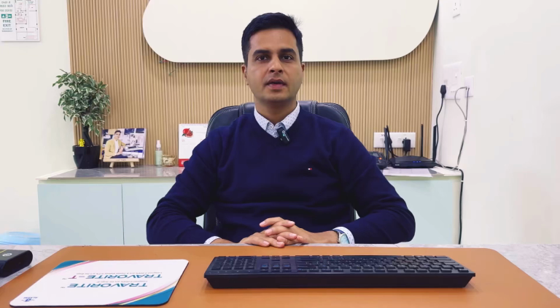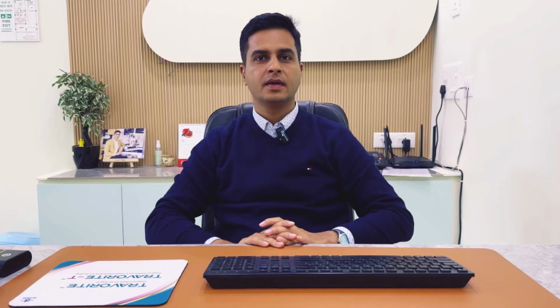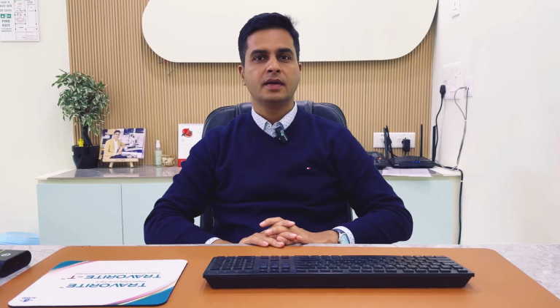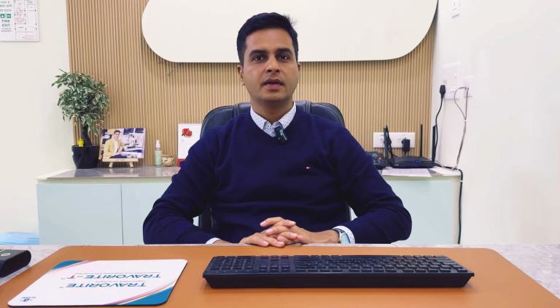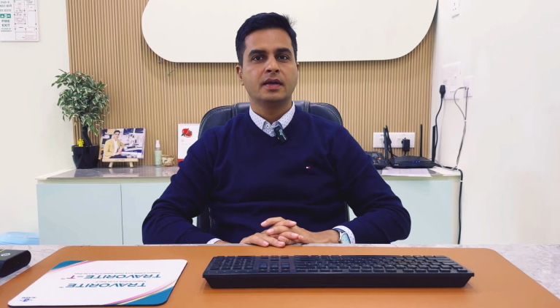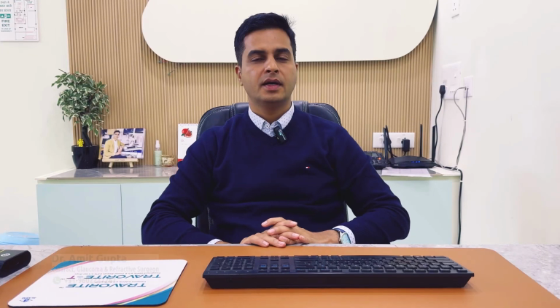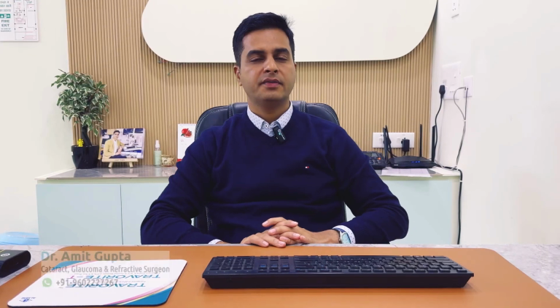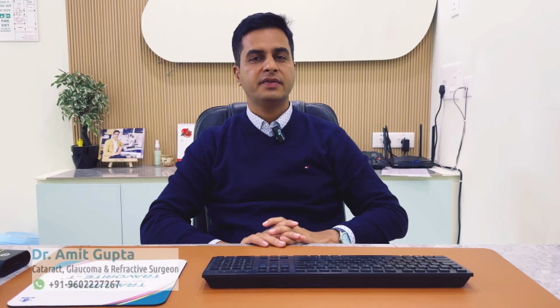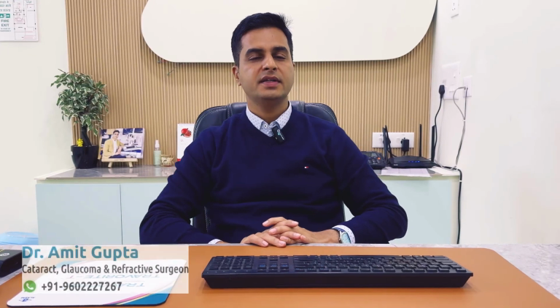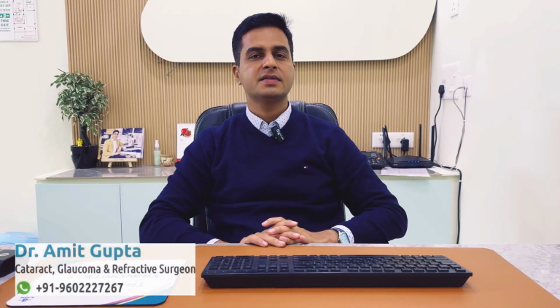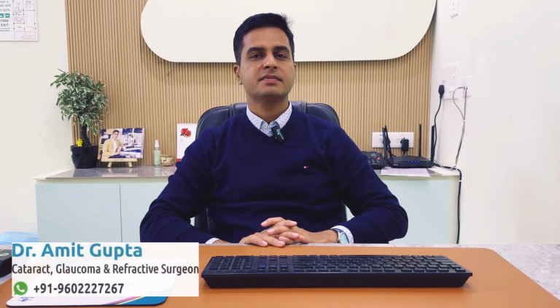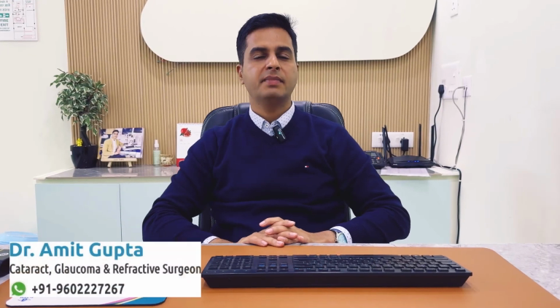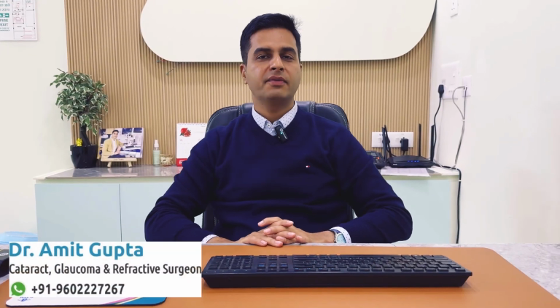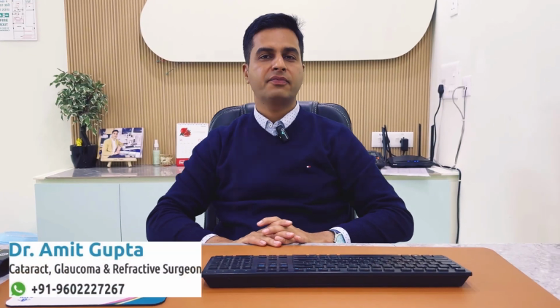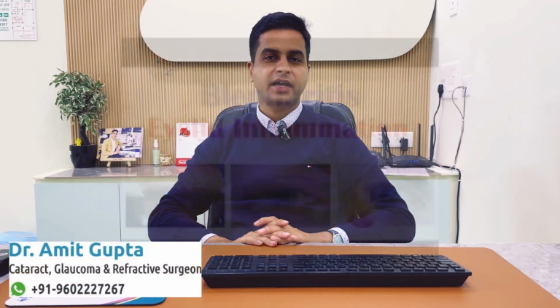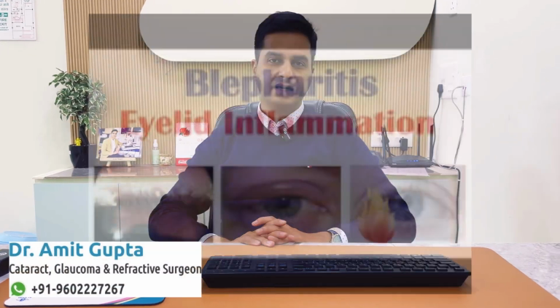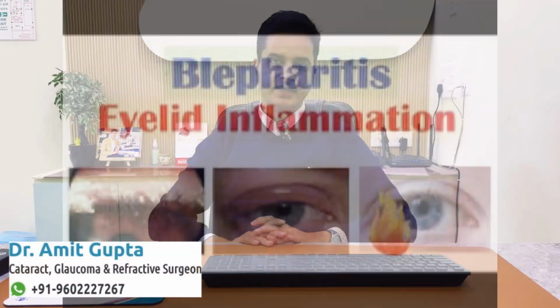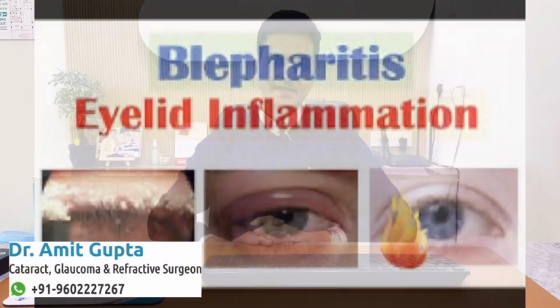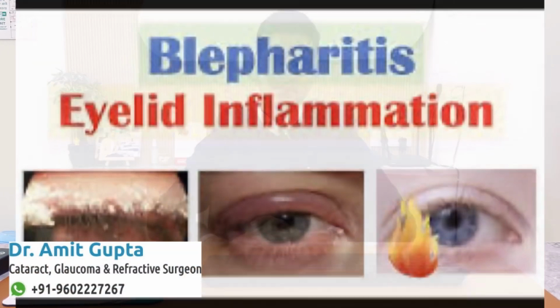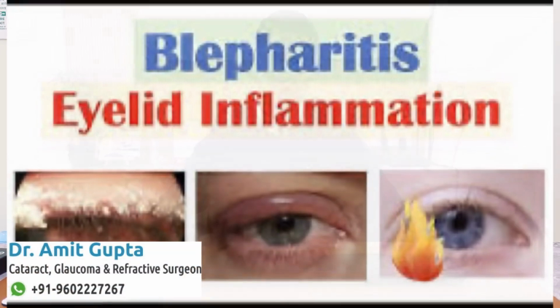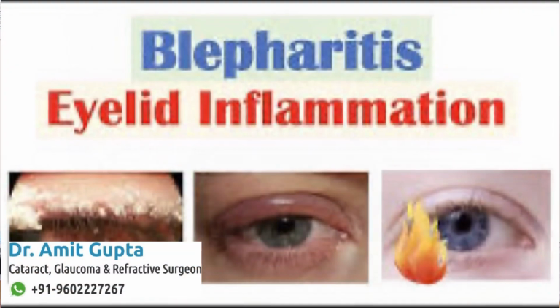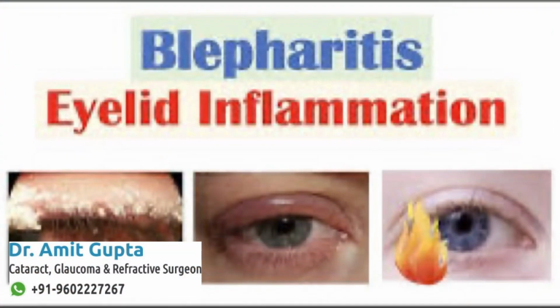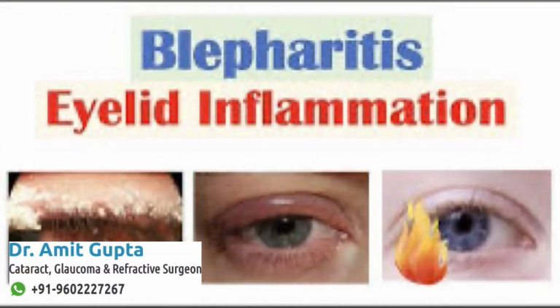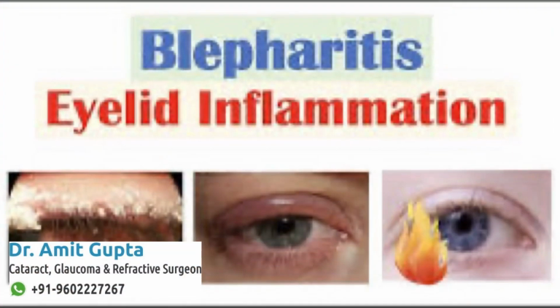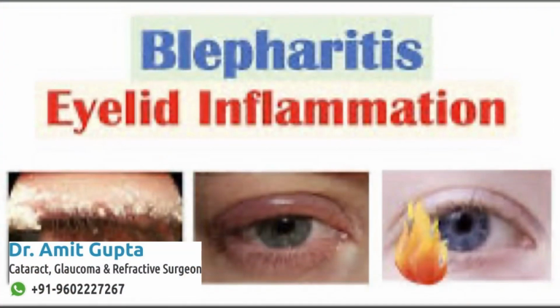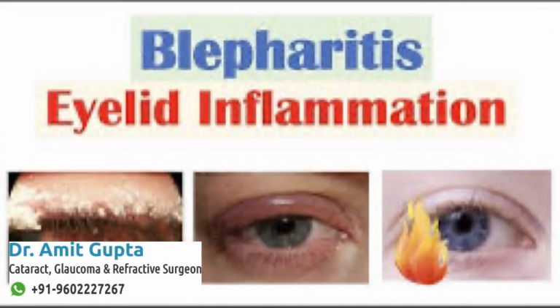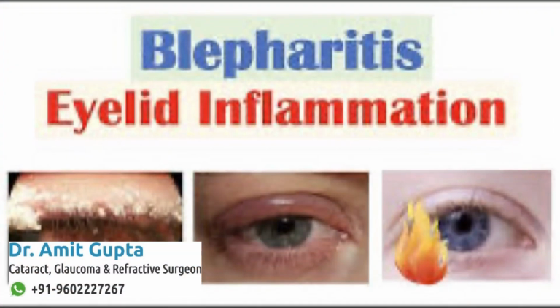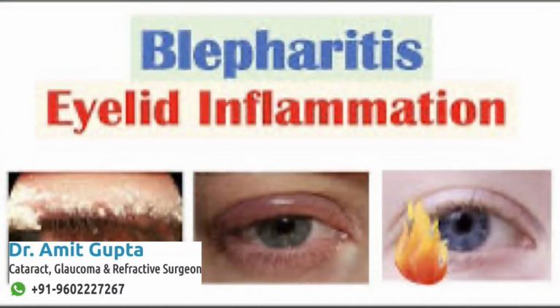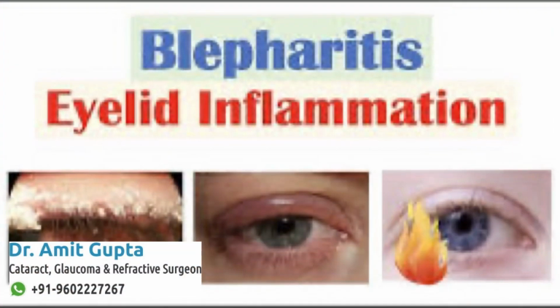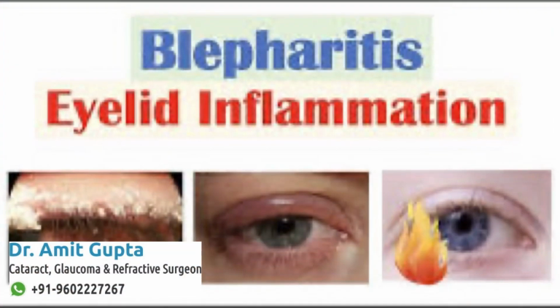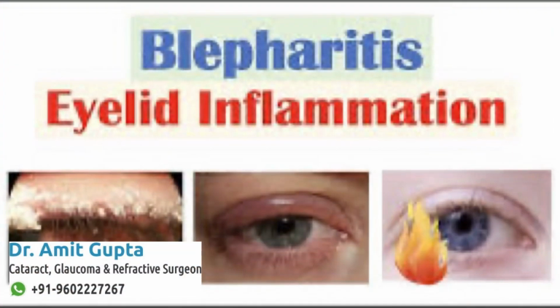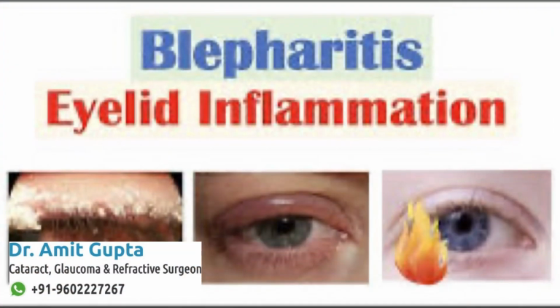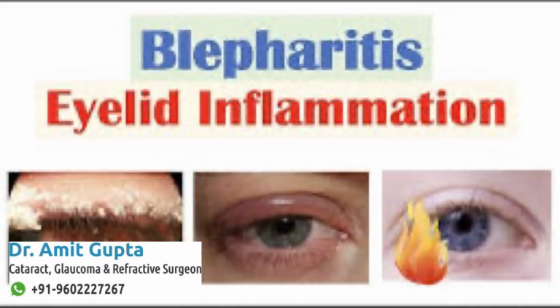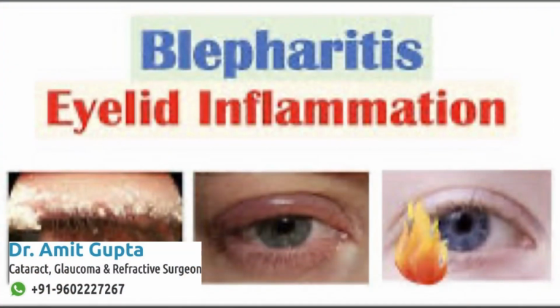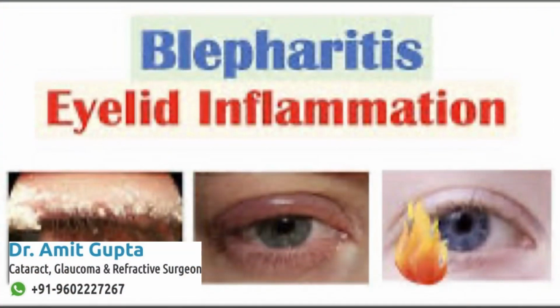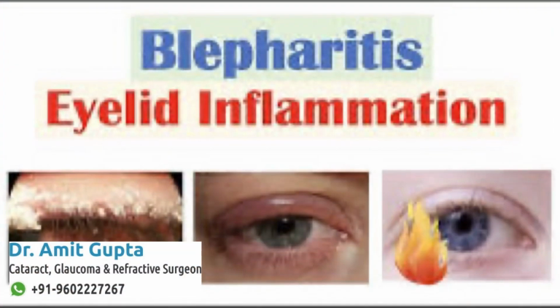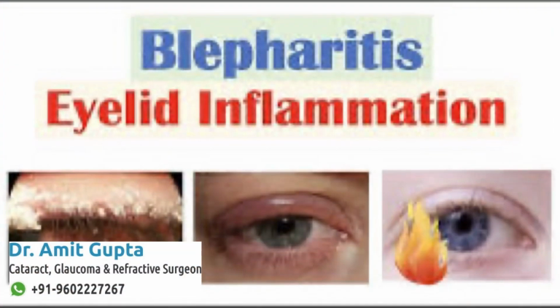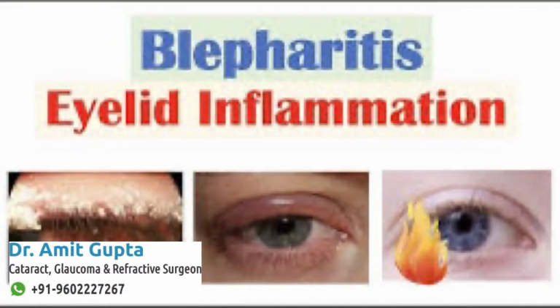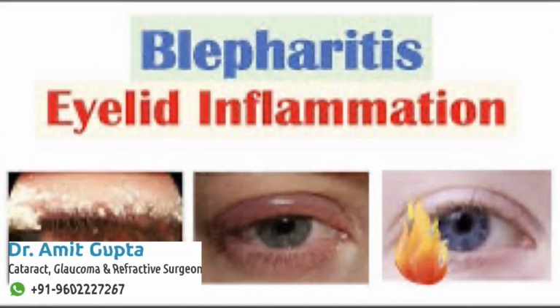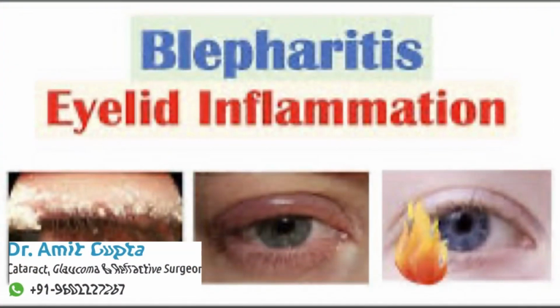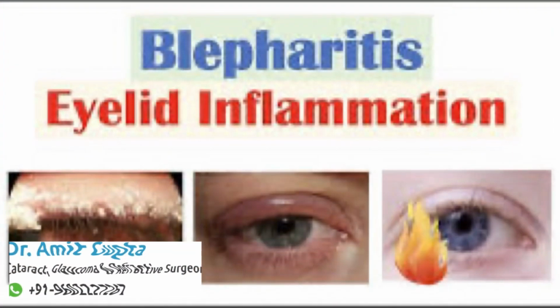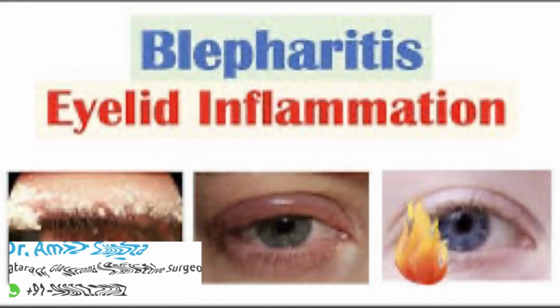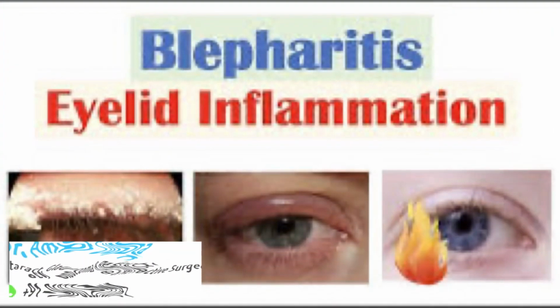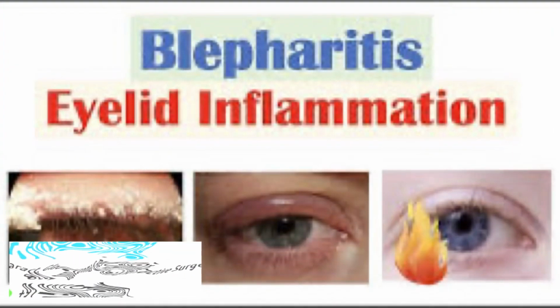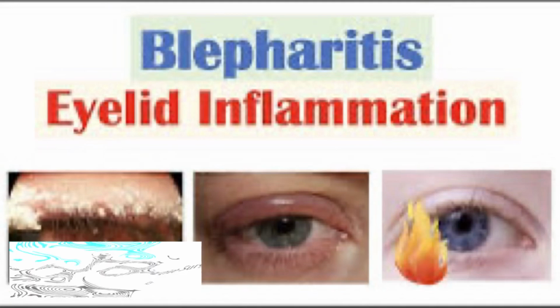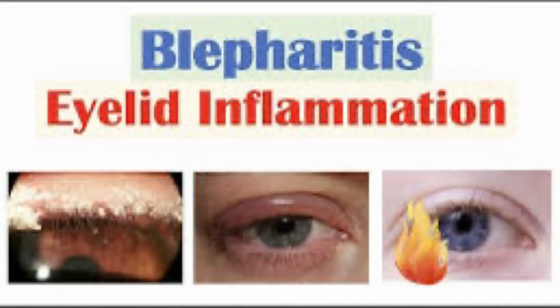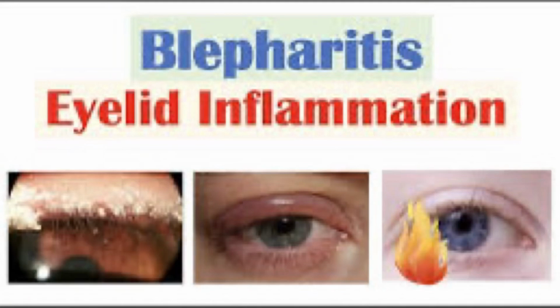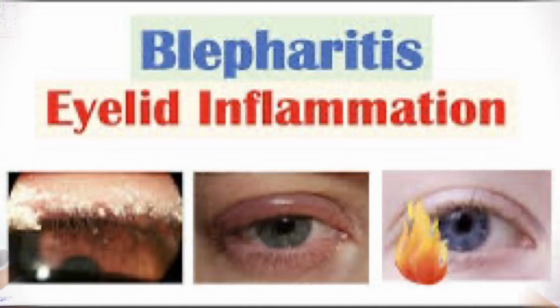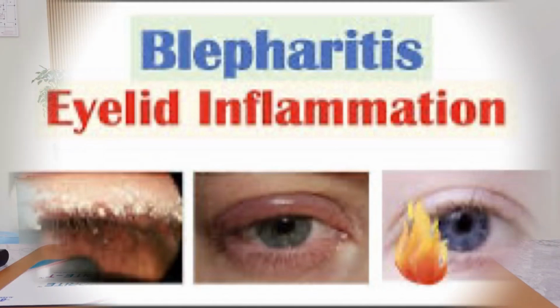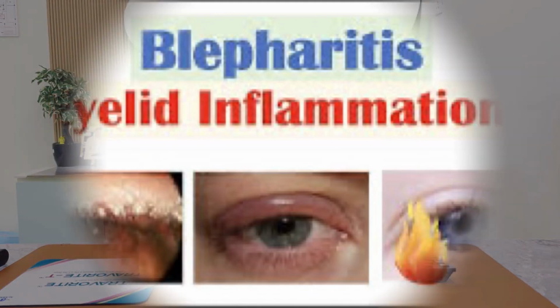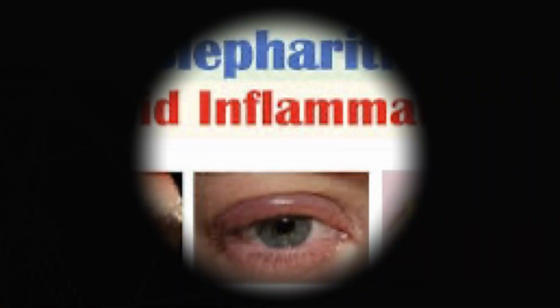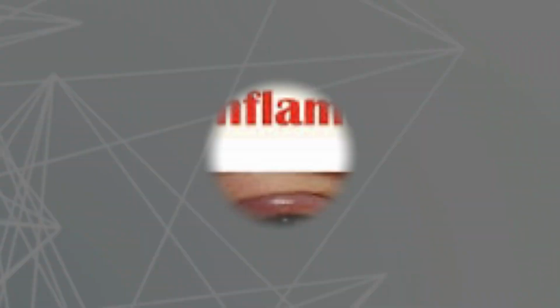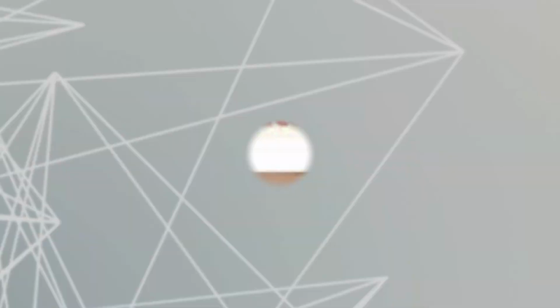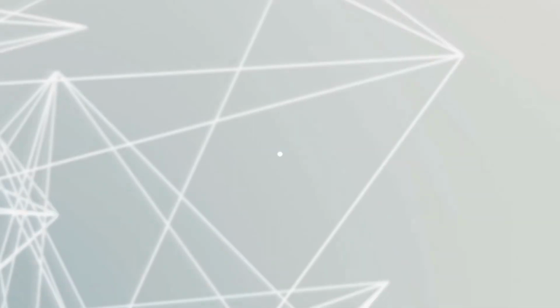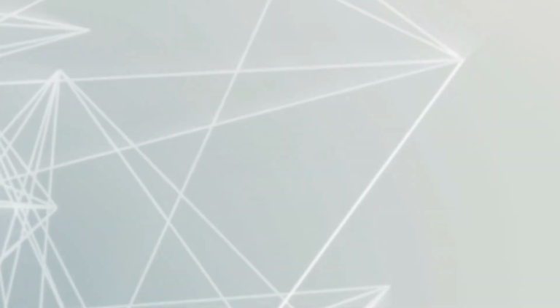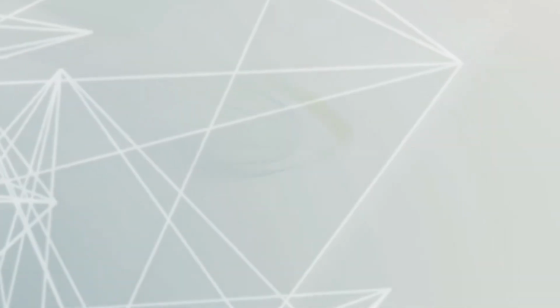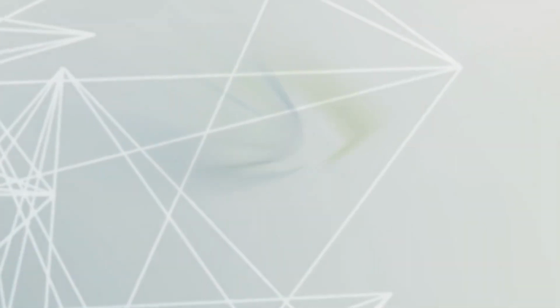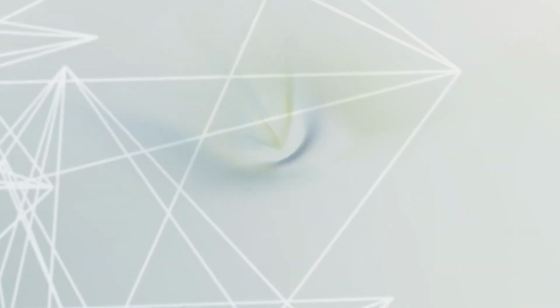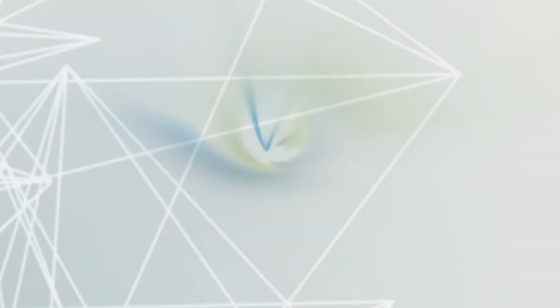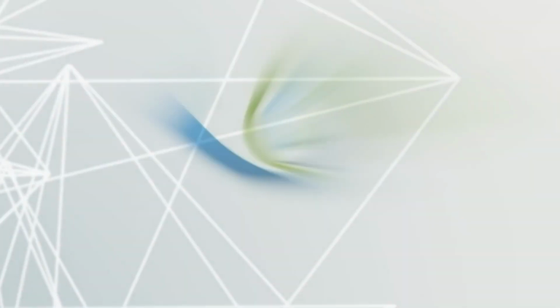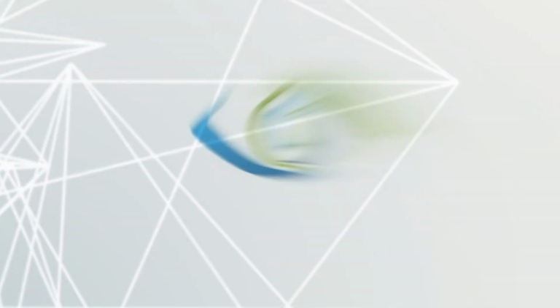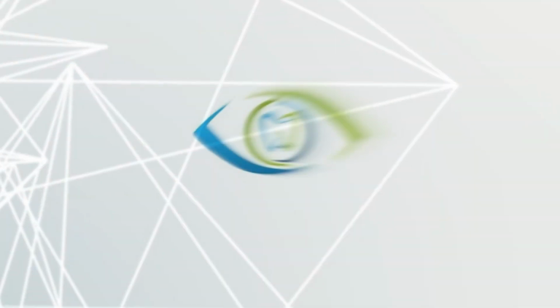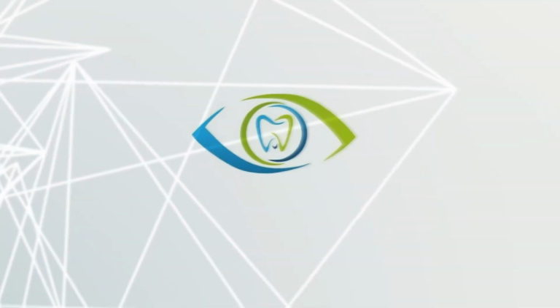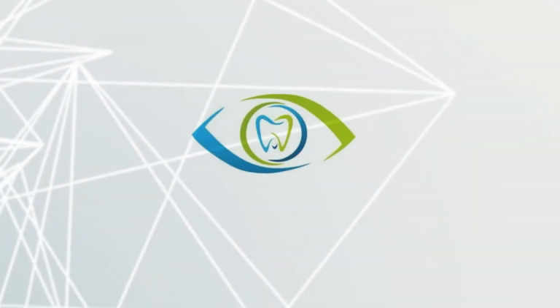Hi friends, what is the dandruff of the eye — blepharitis? Let's talk about this in this video.